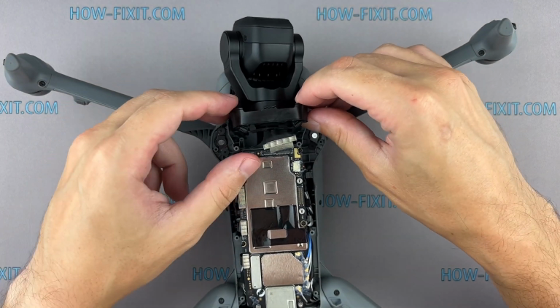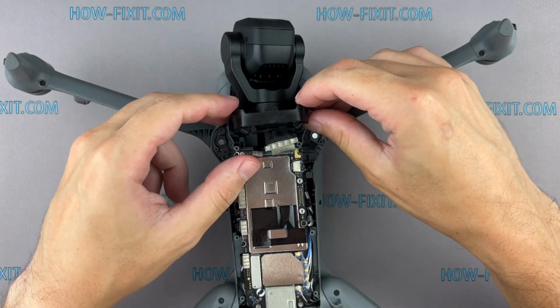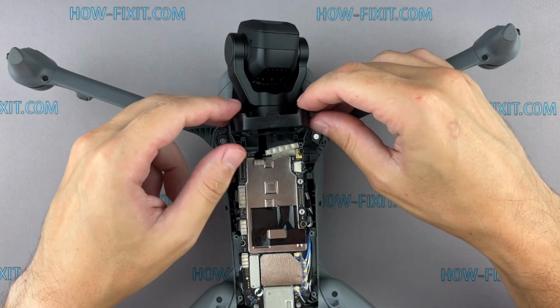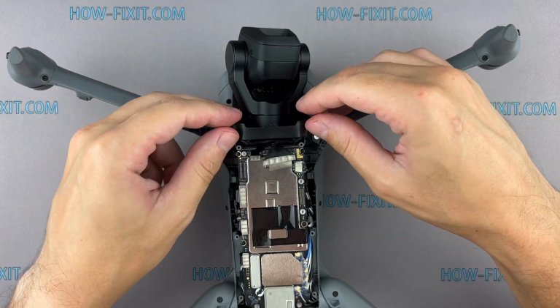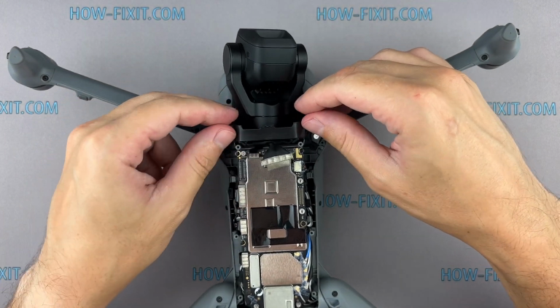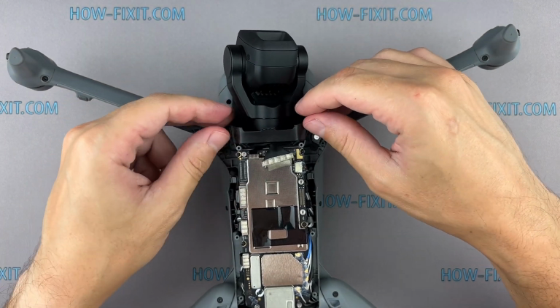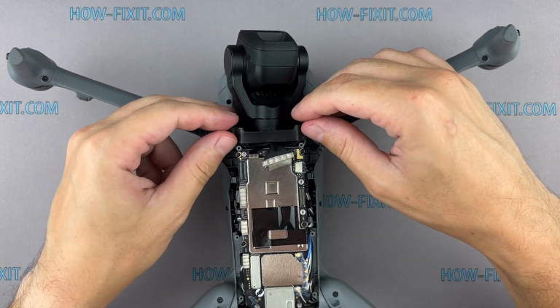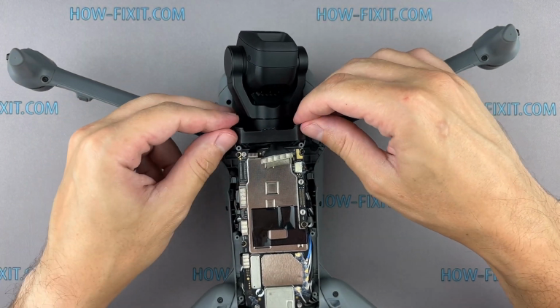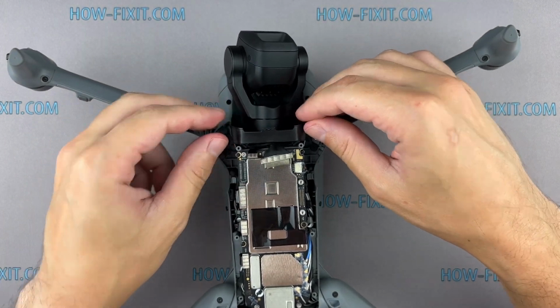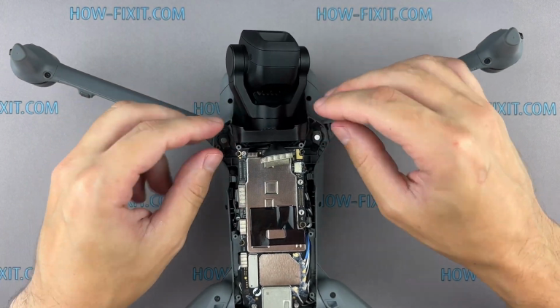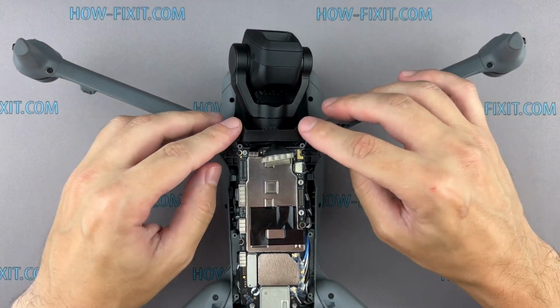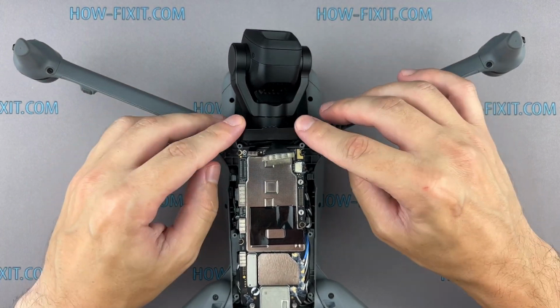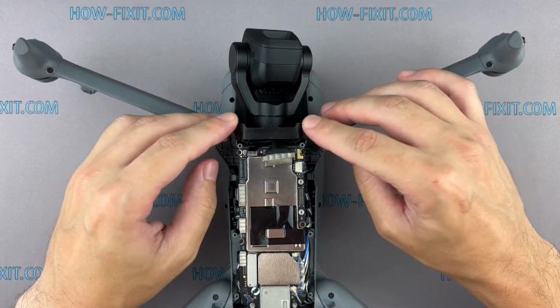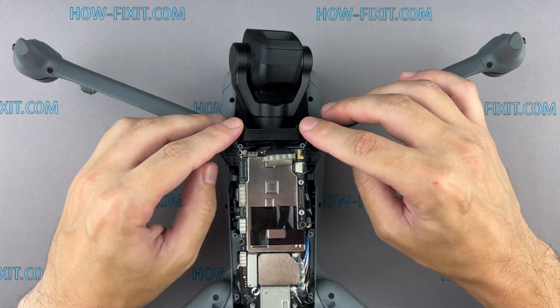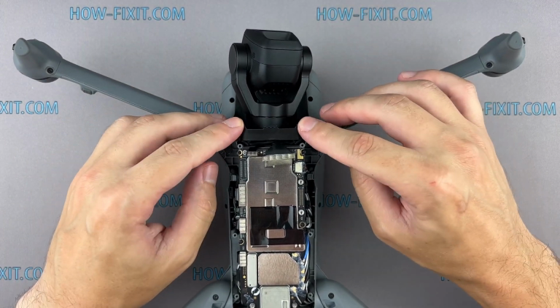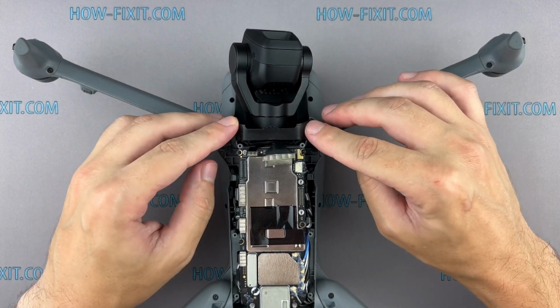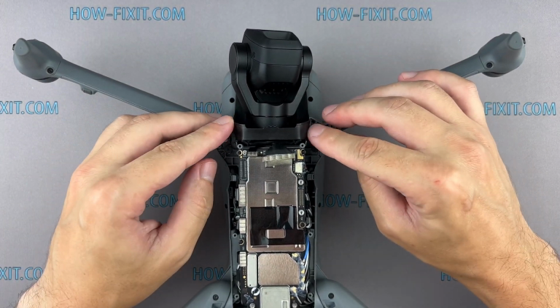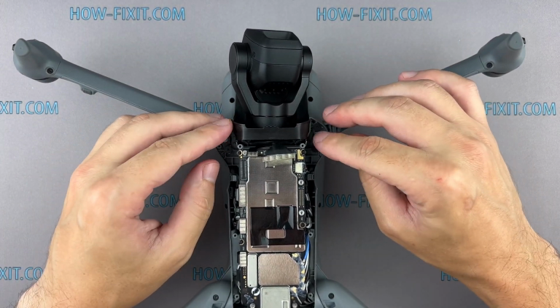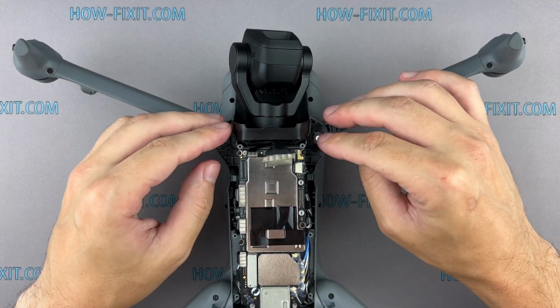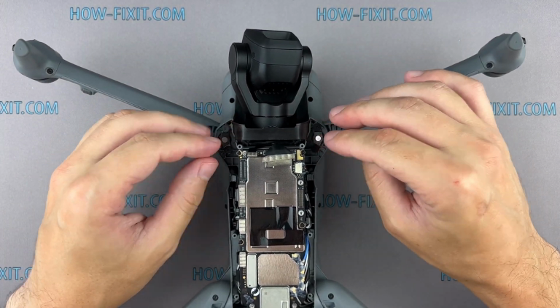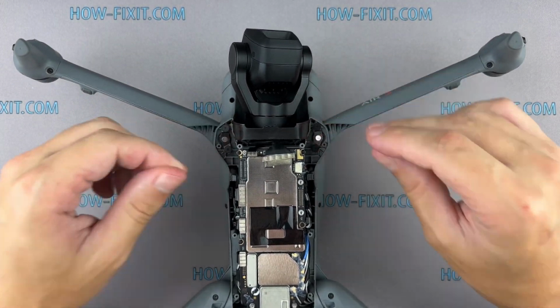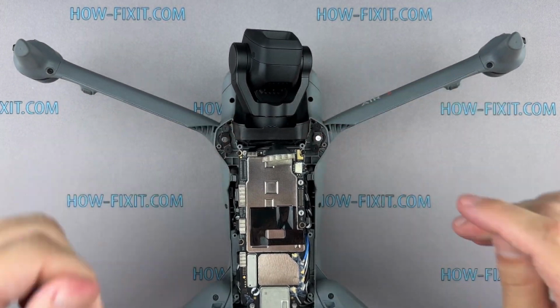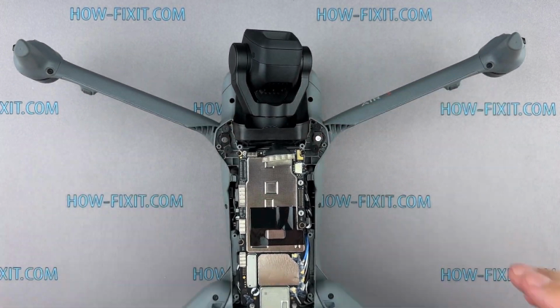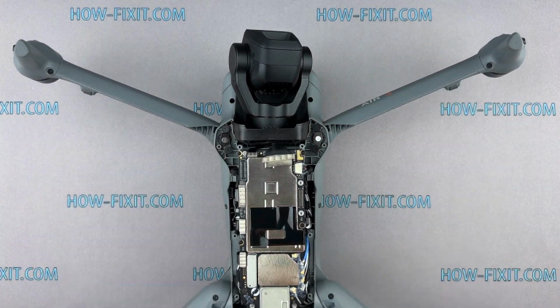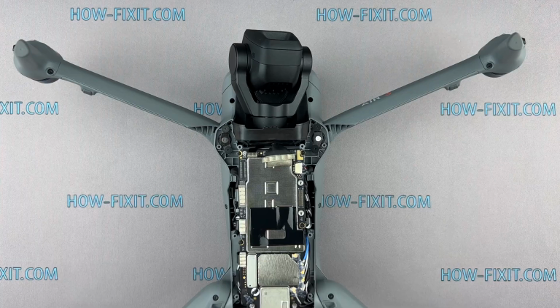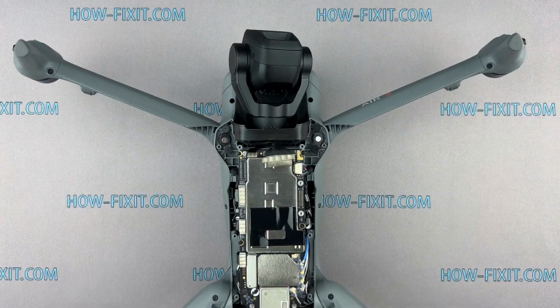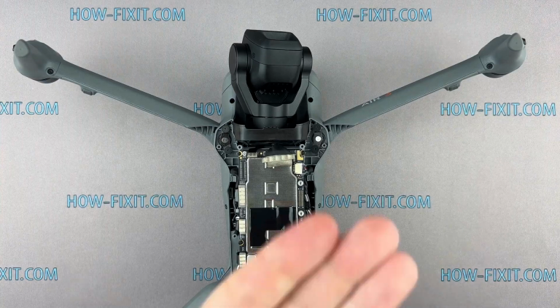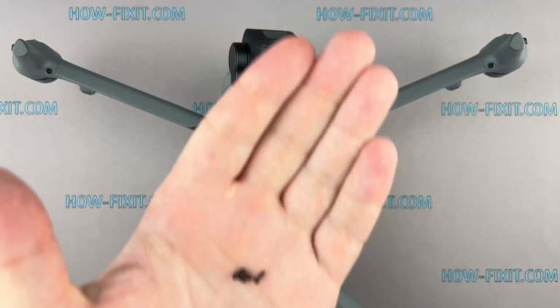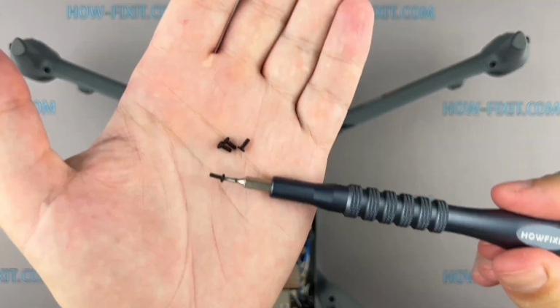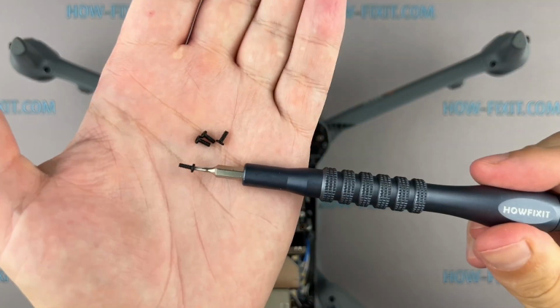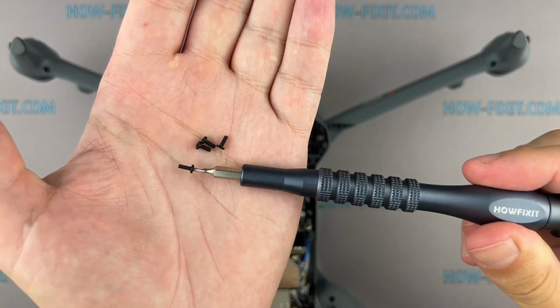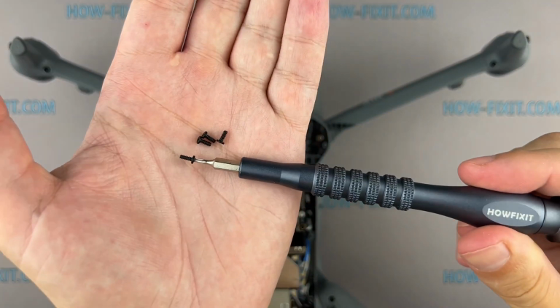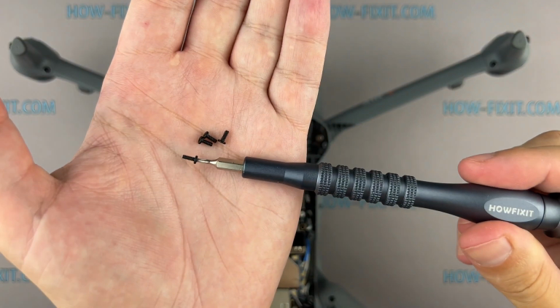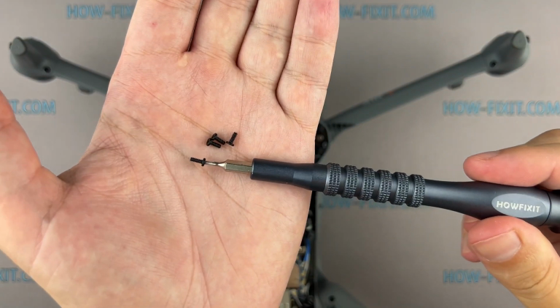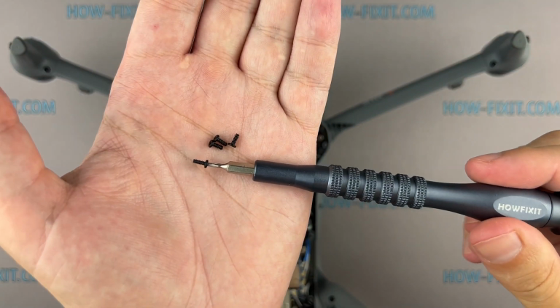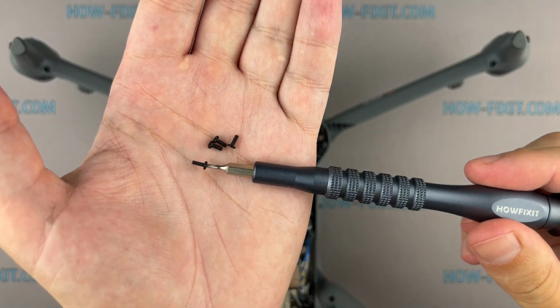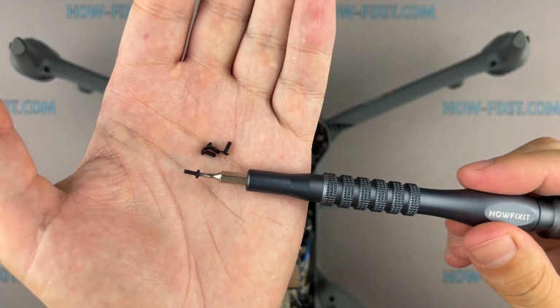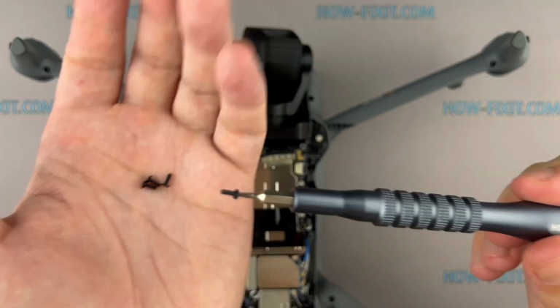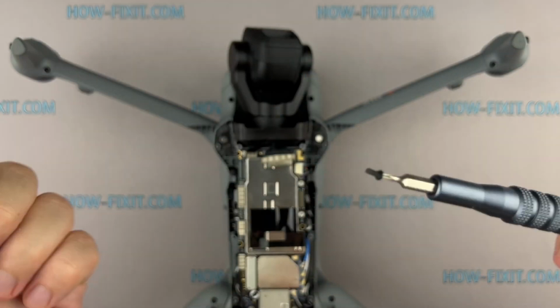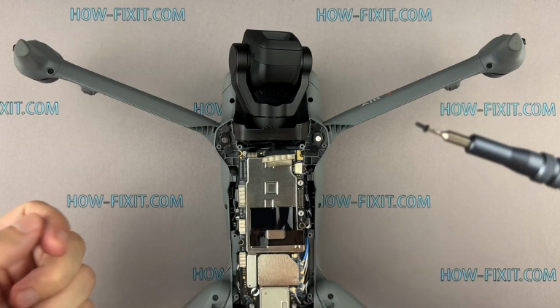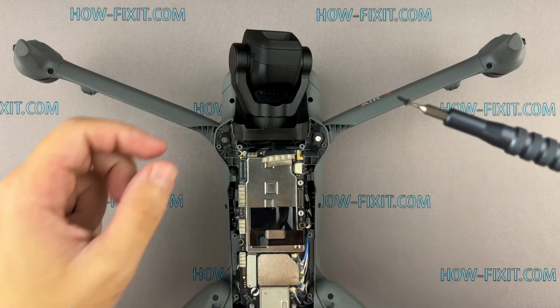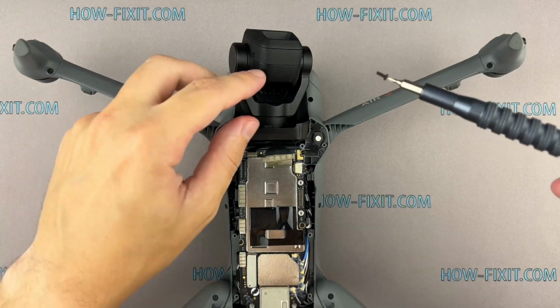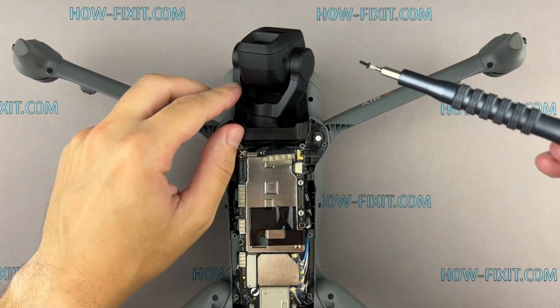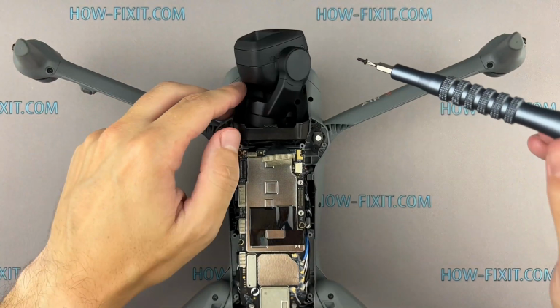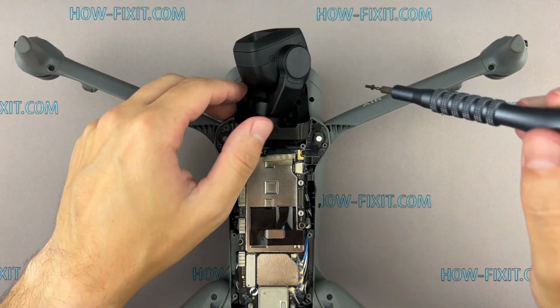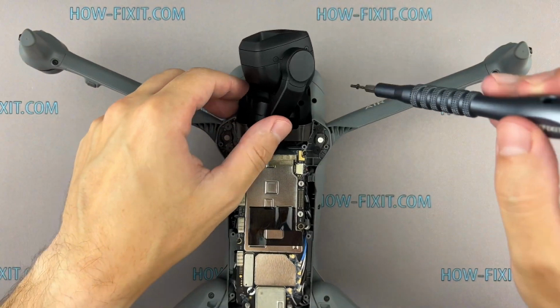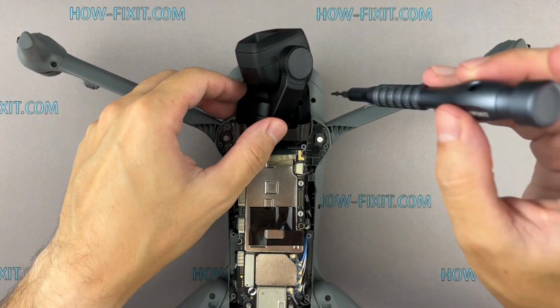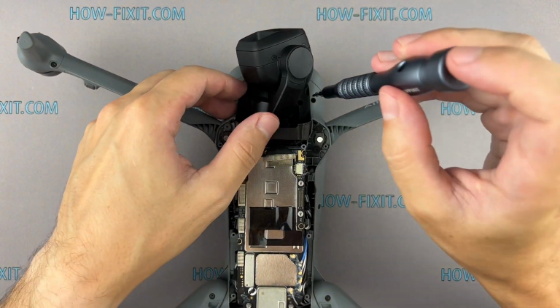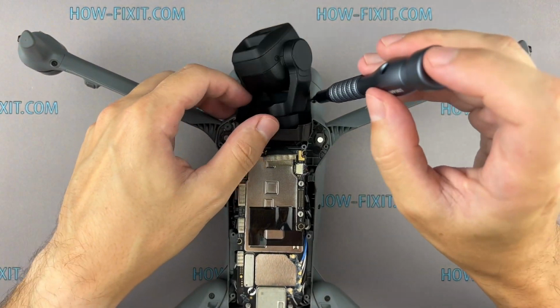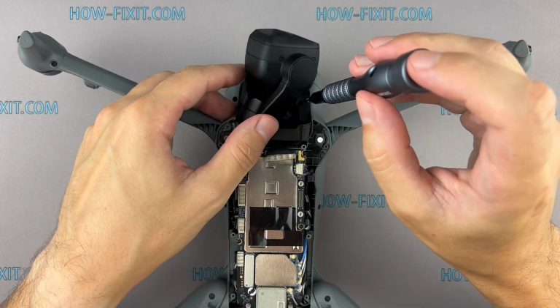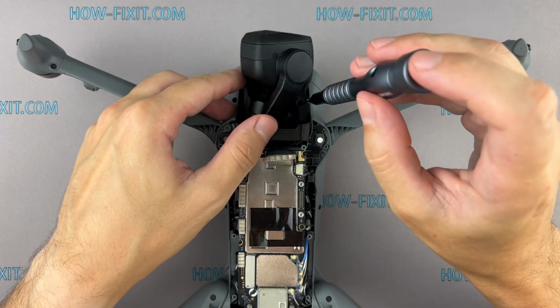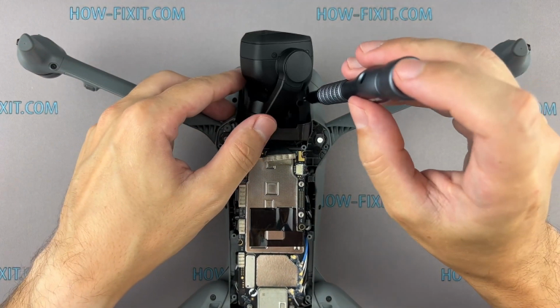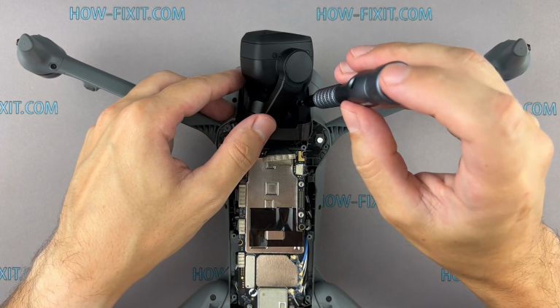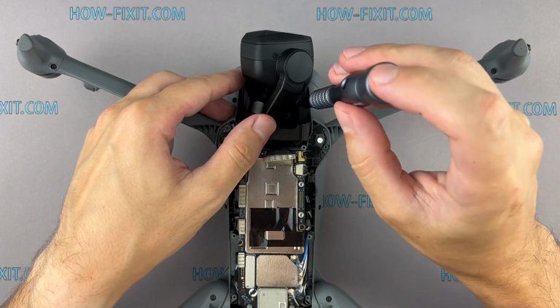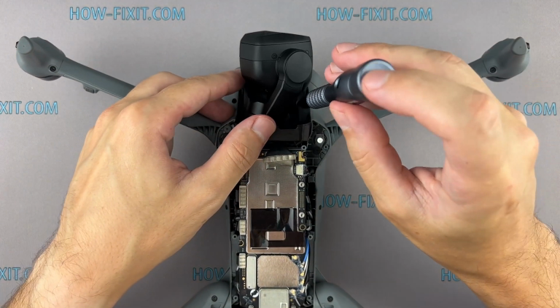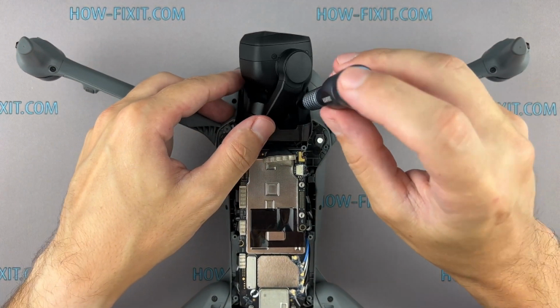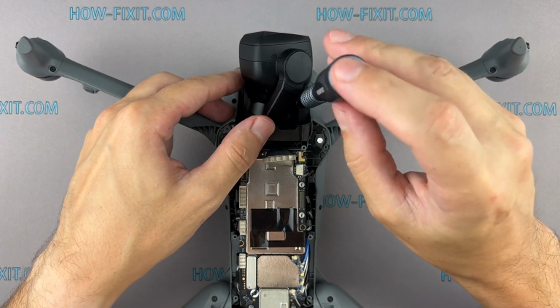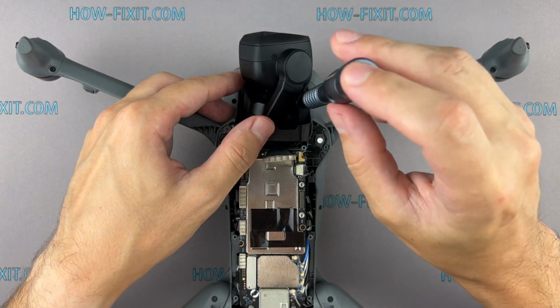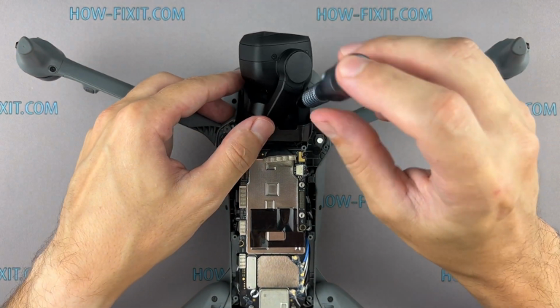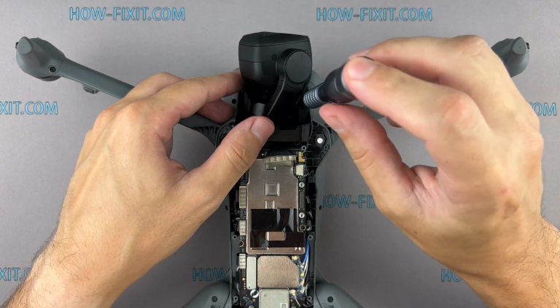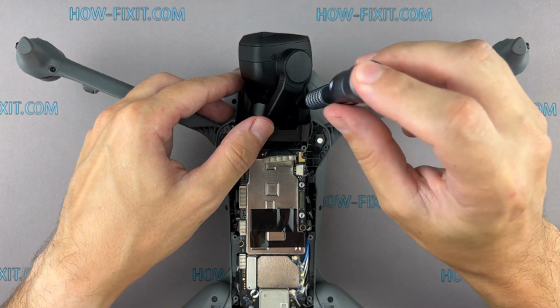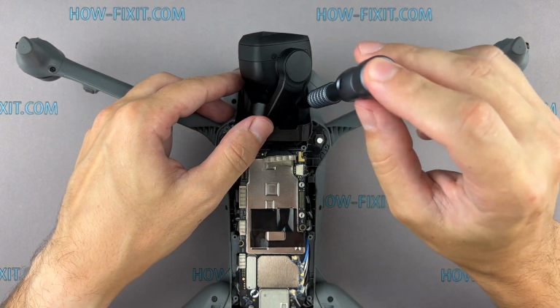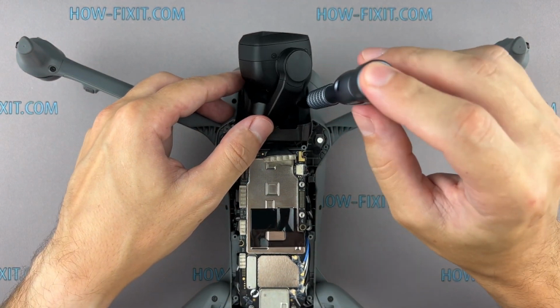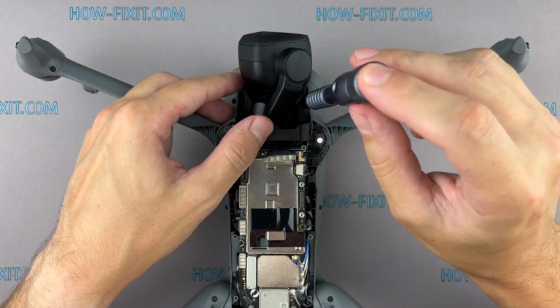Position your gimbal carefully and secure it with the screws you removed earlier. Make sure it's snug and in the right alignment.